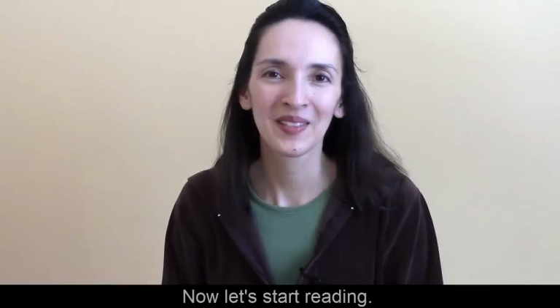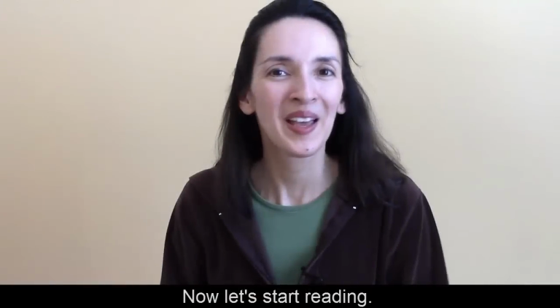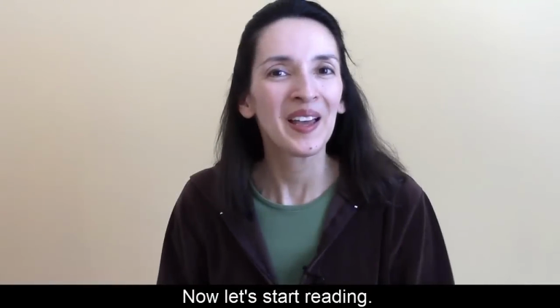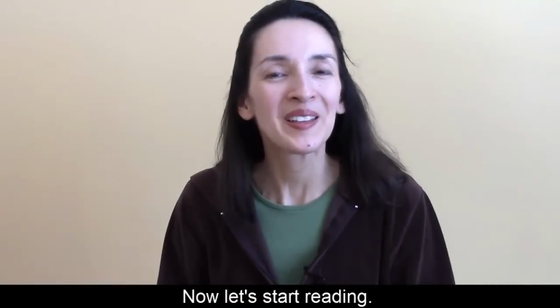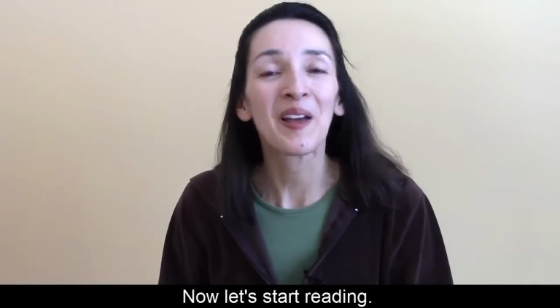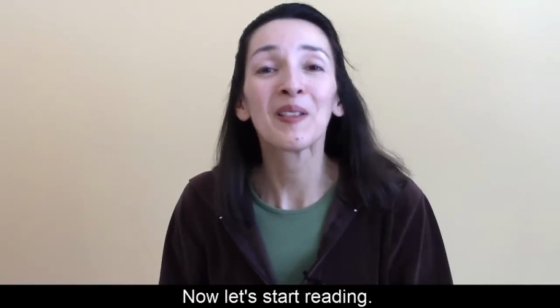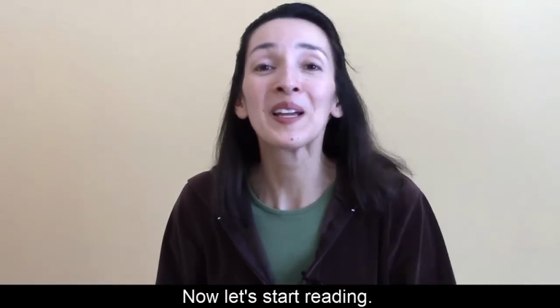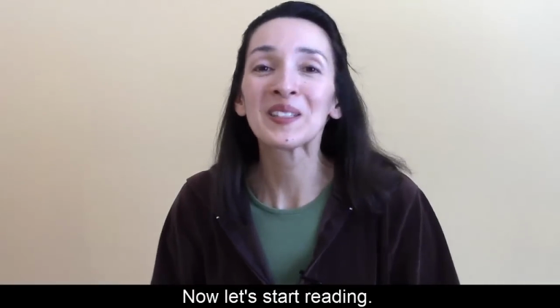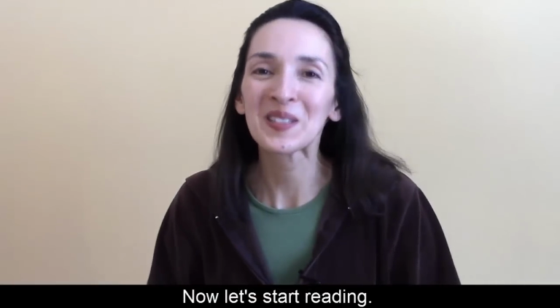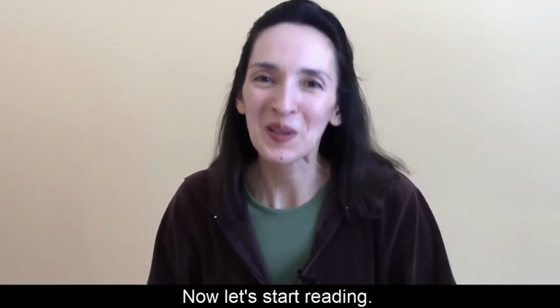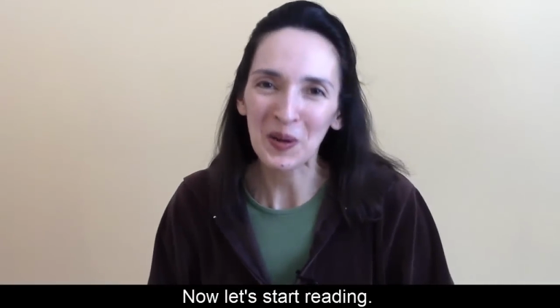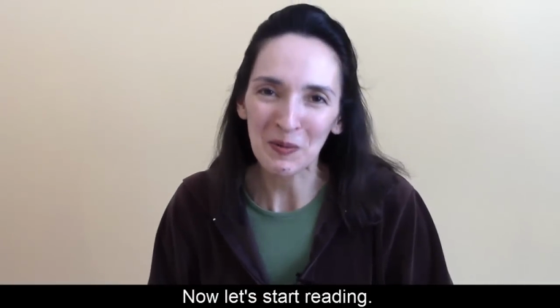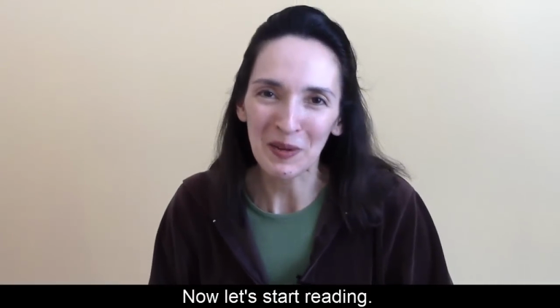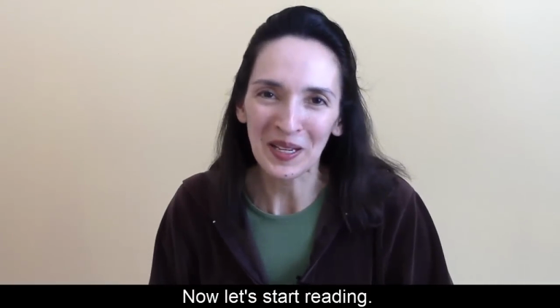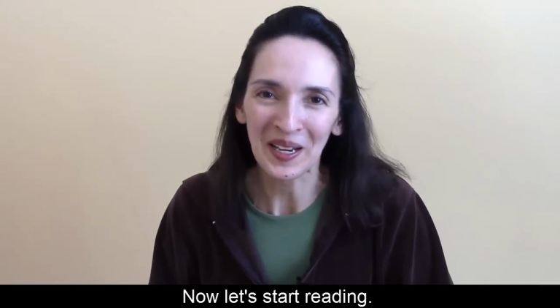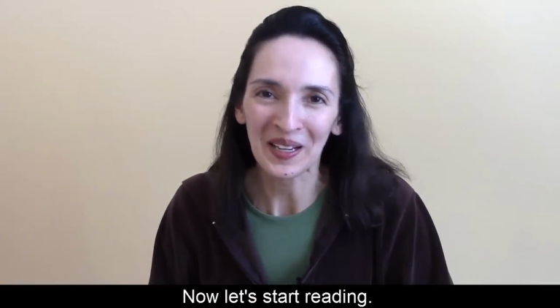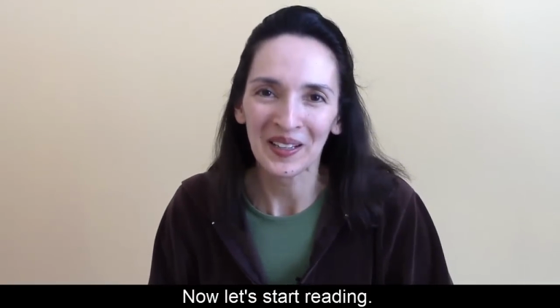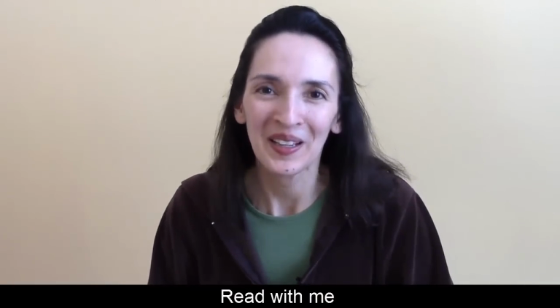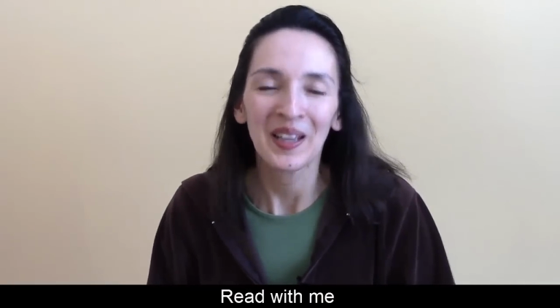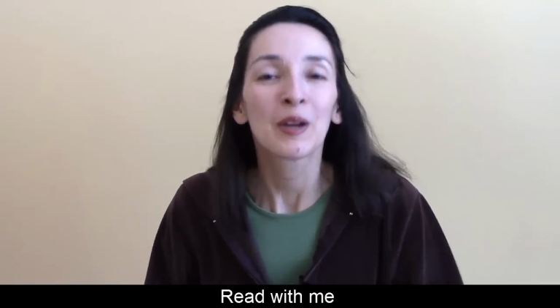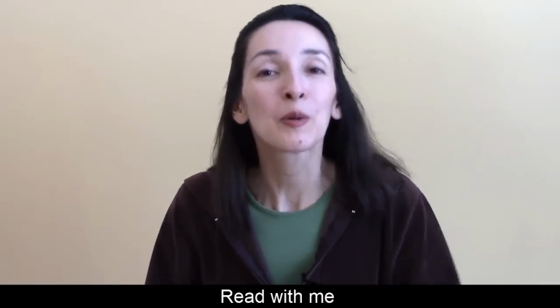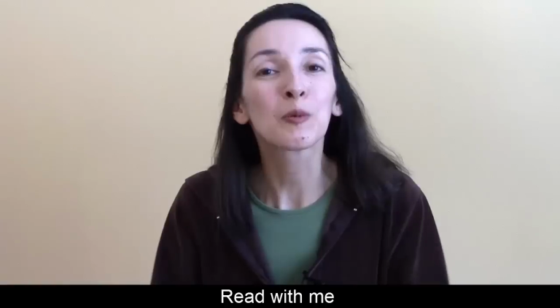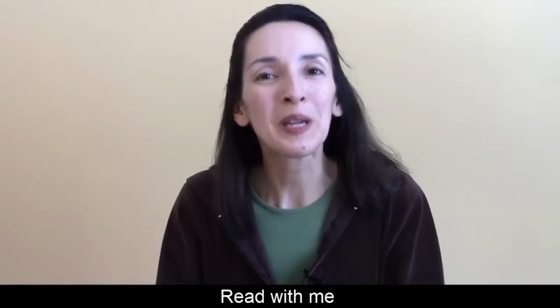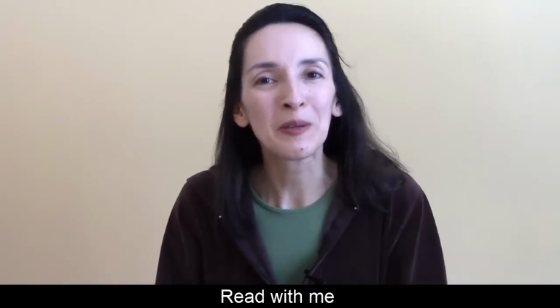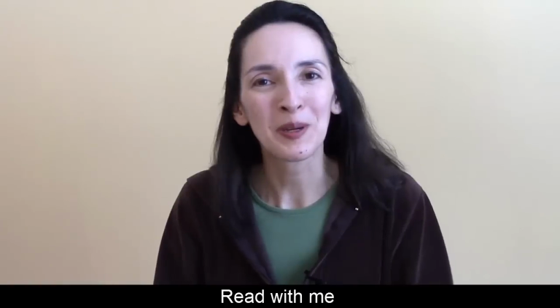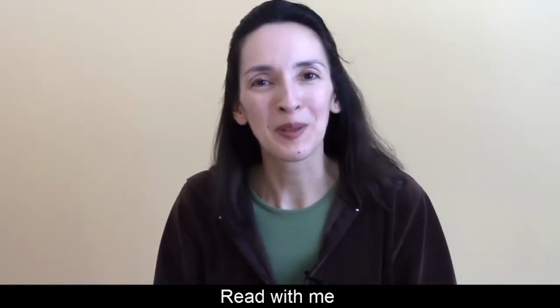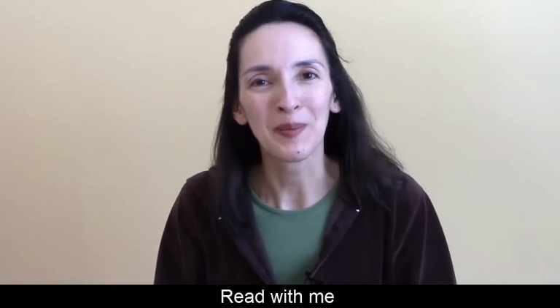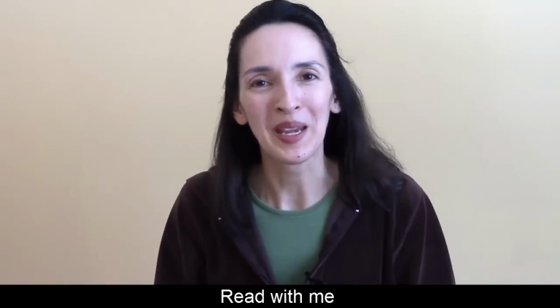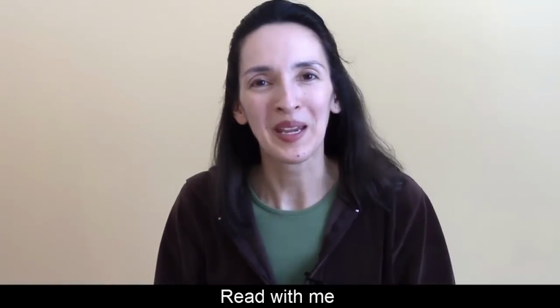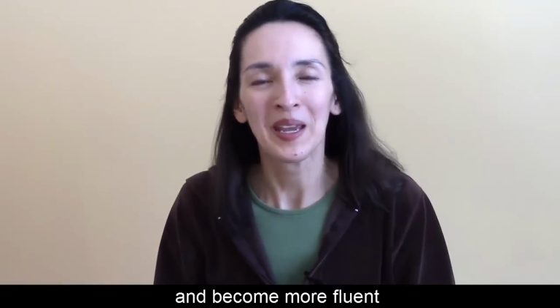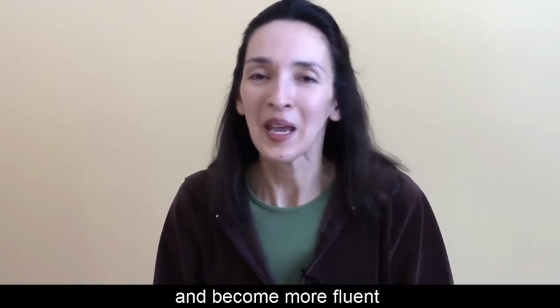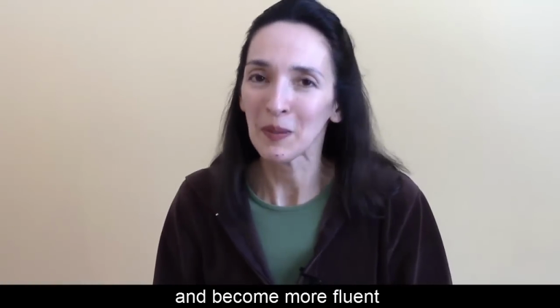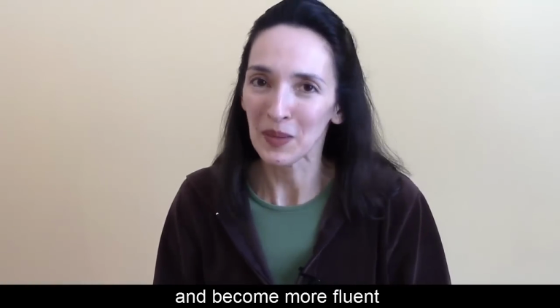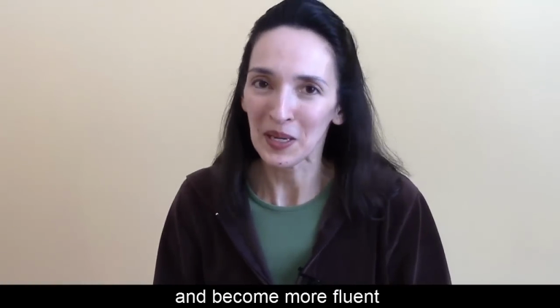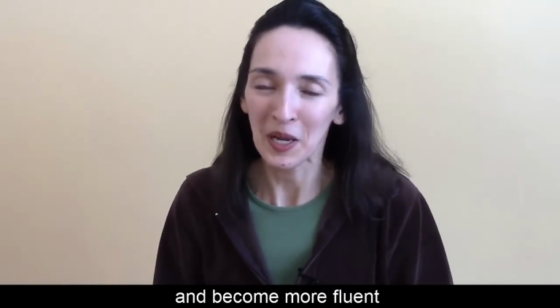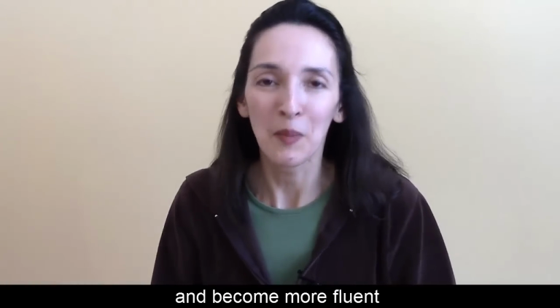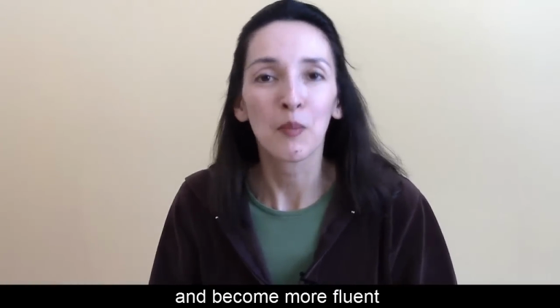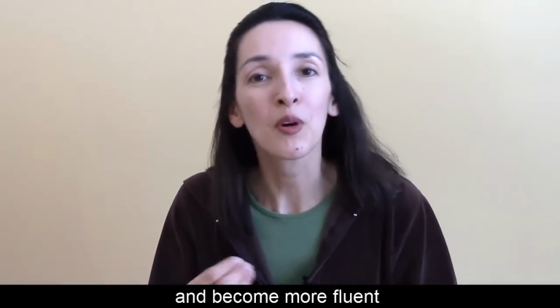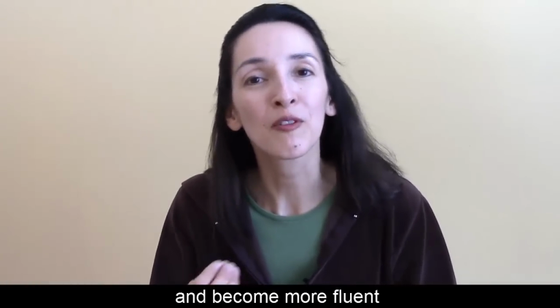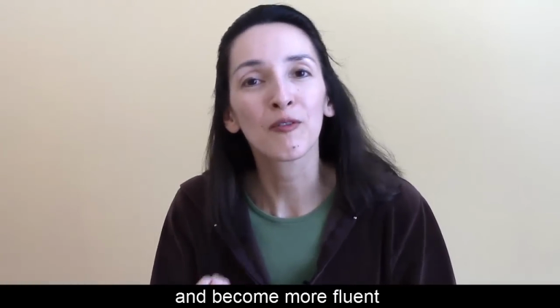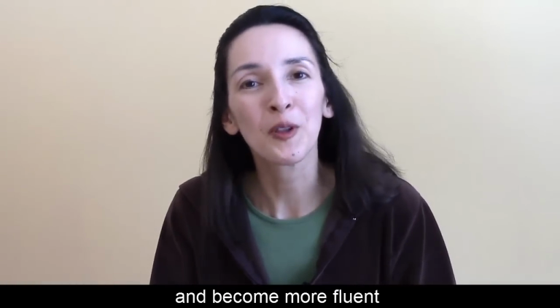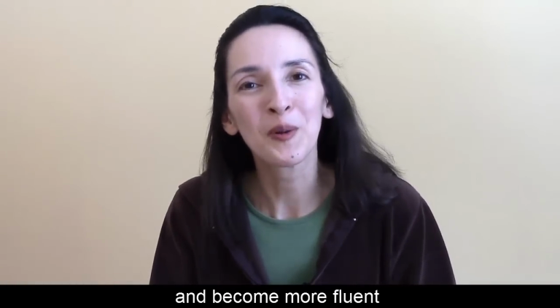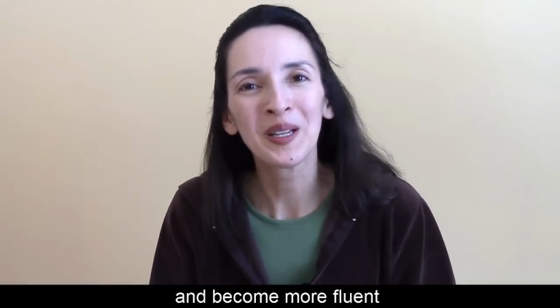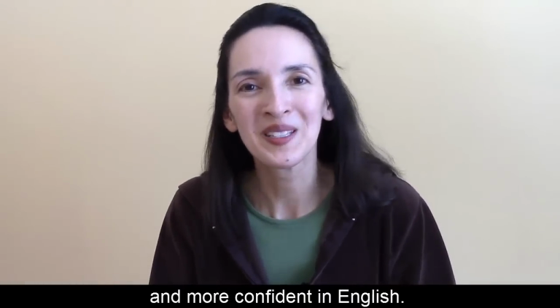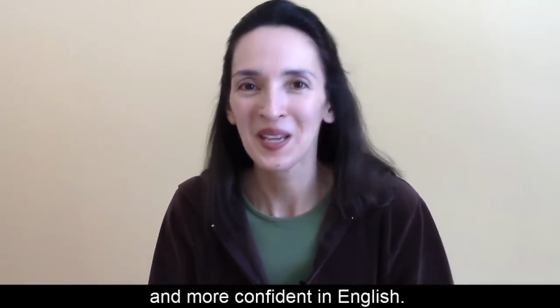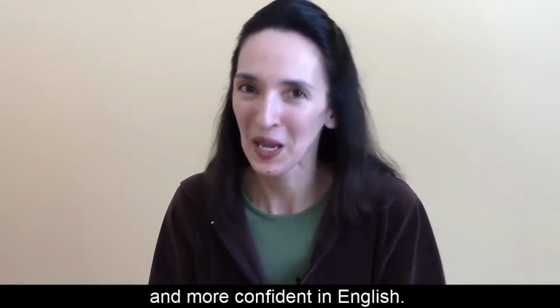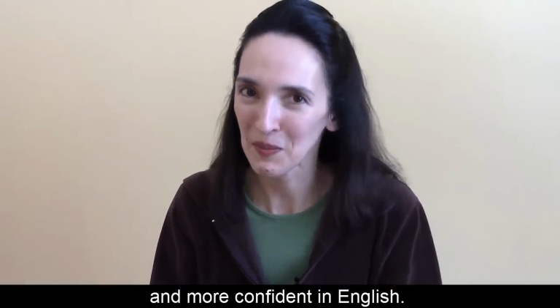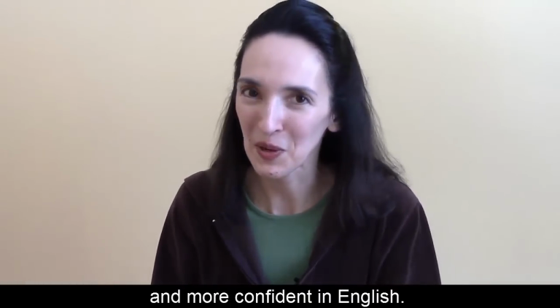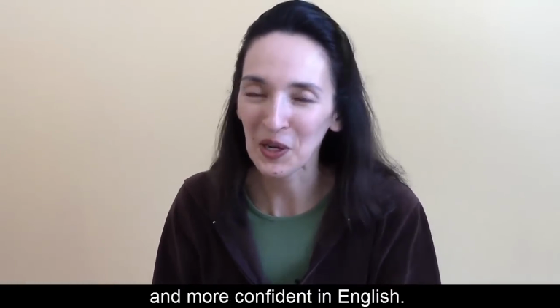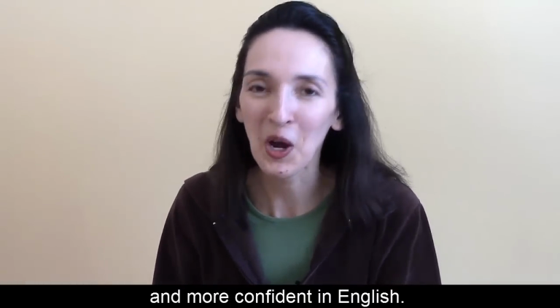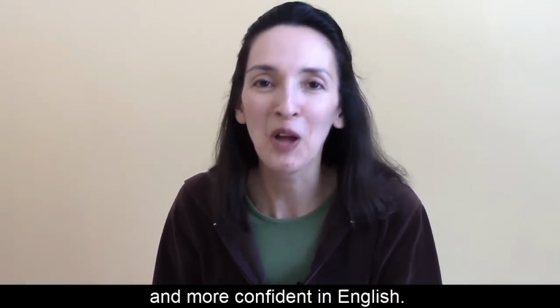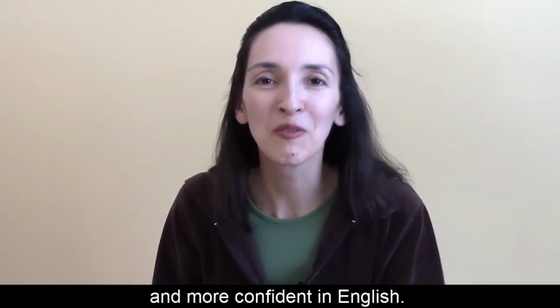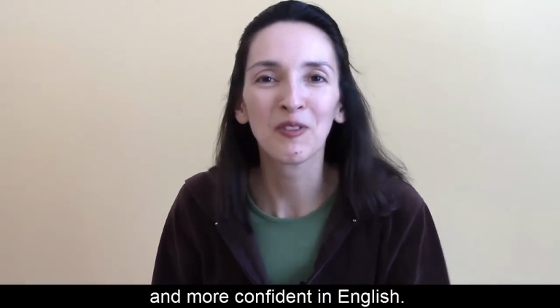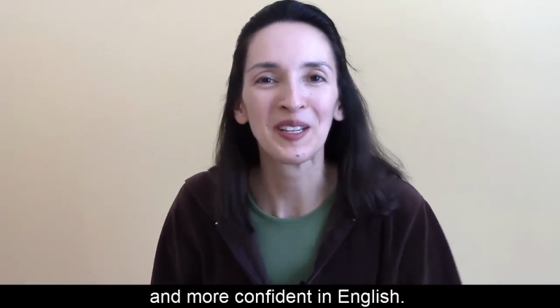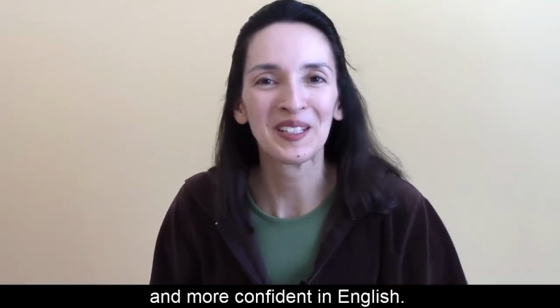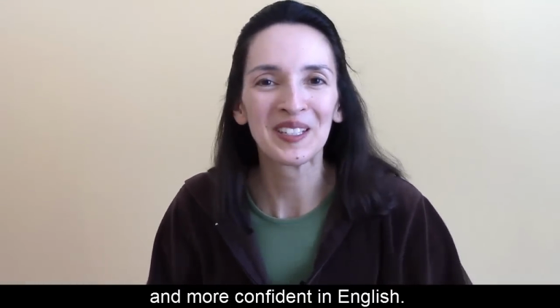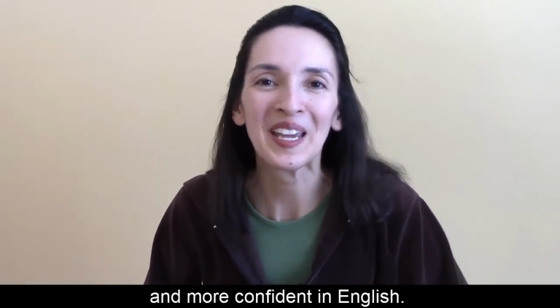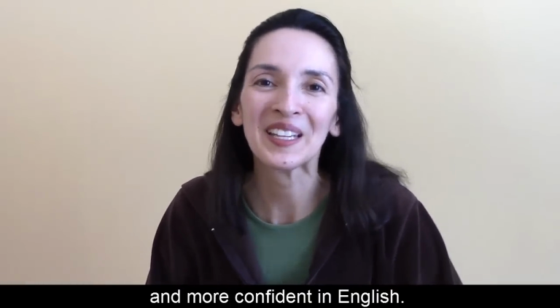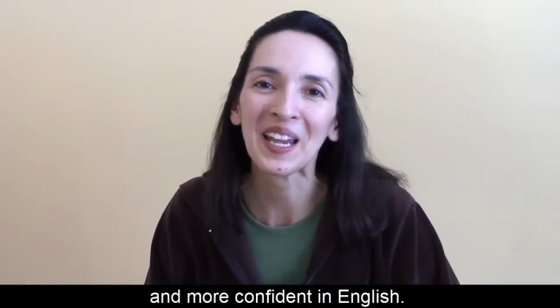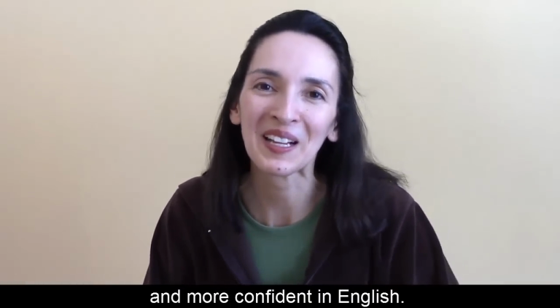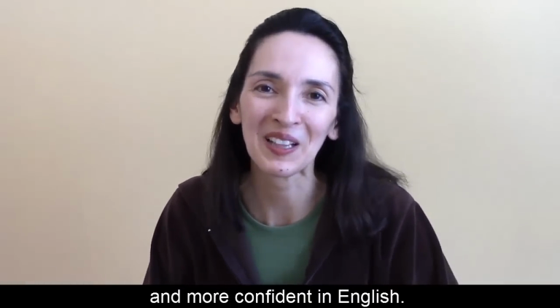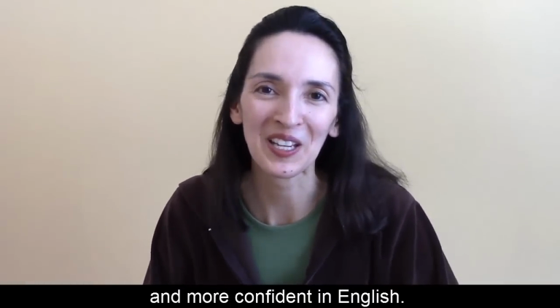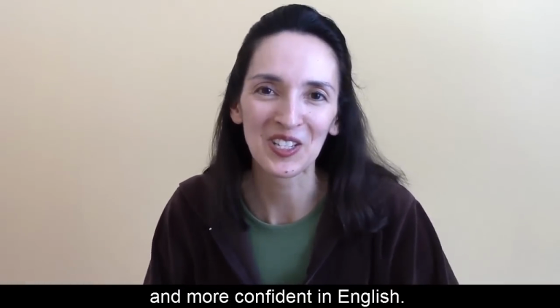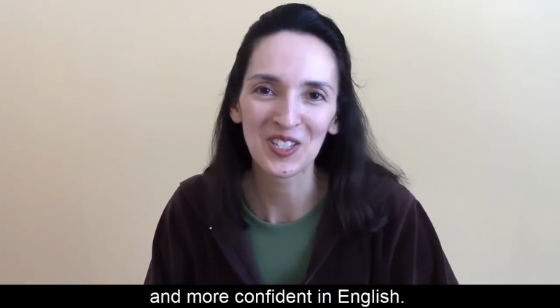Now let's start reading. Read with me and become more fluent and more confident in English.